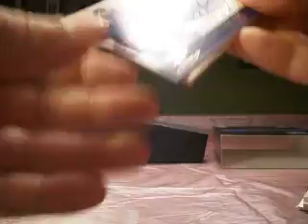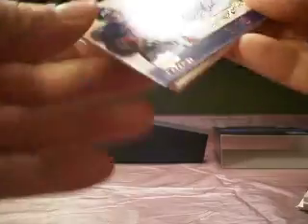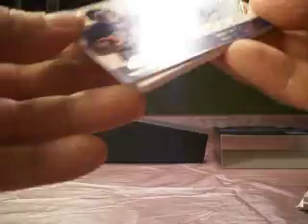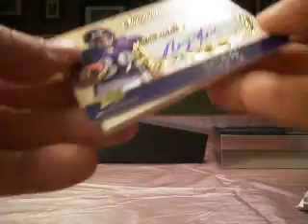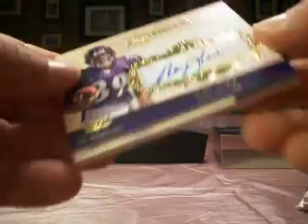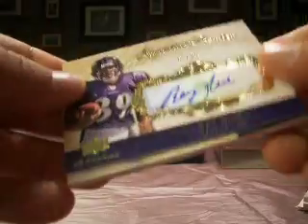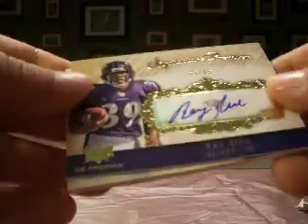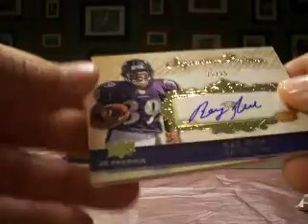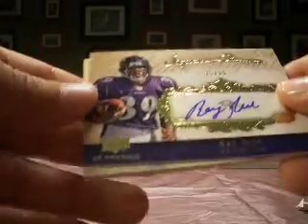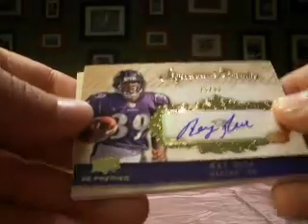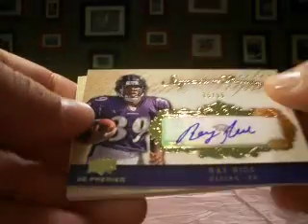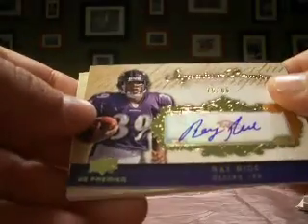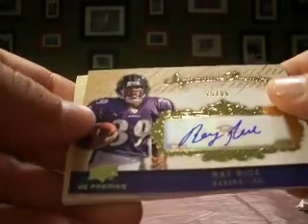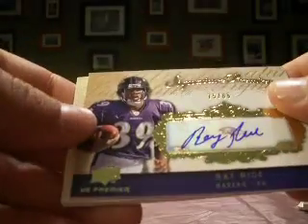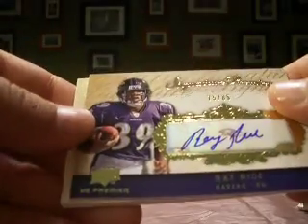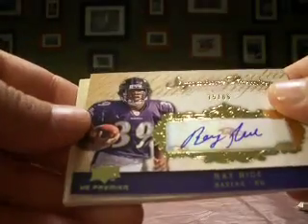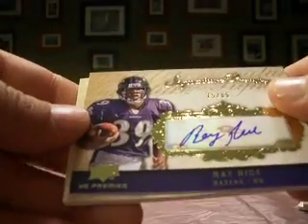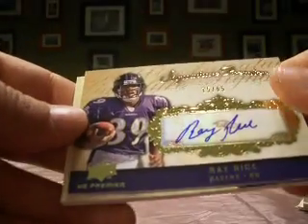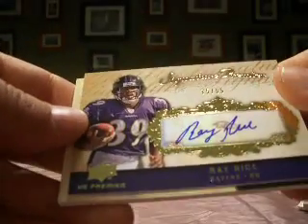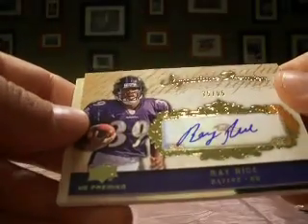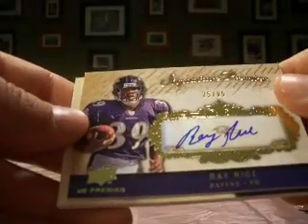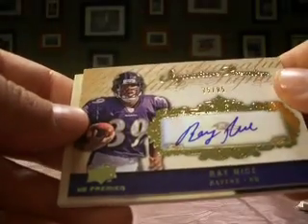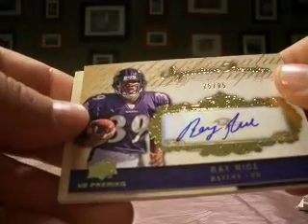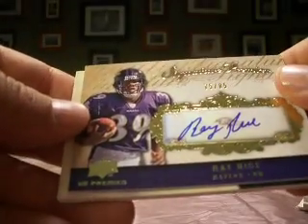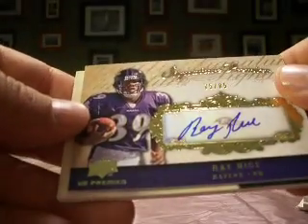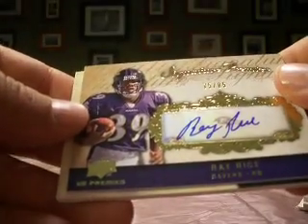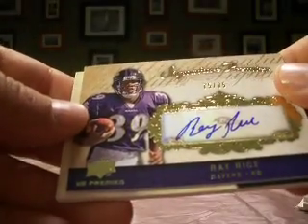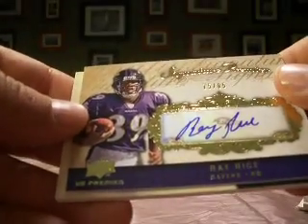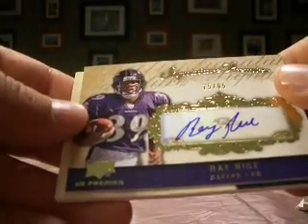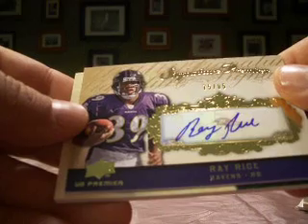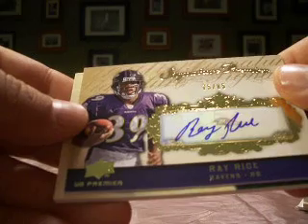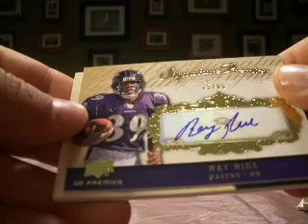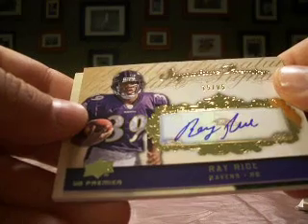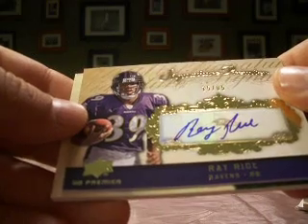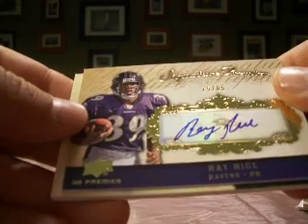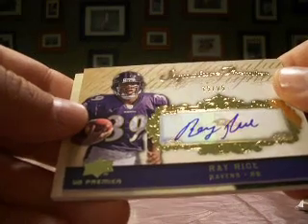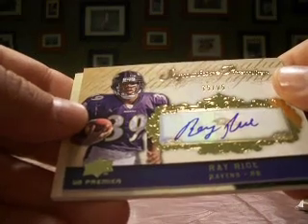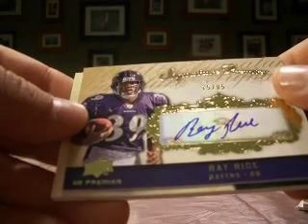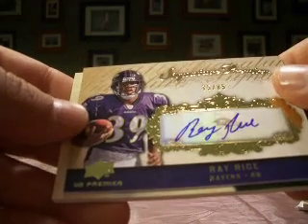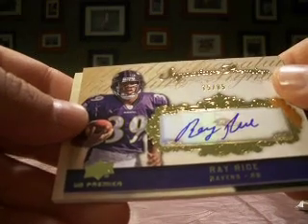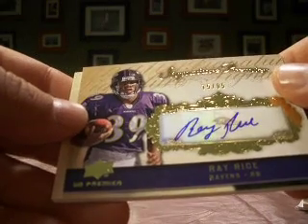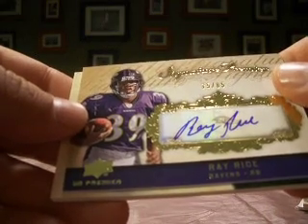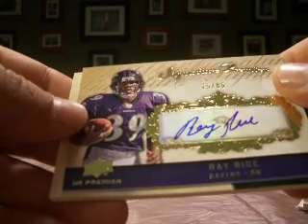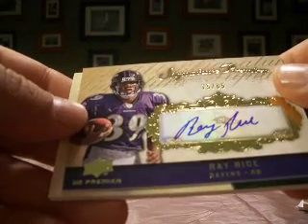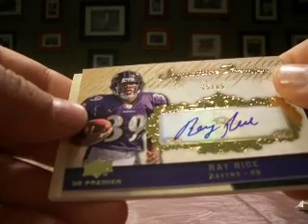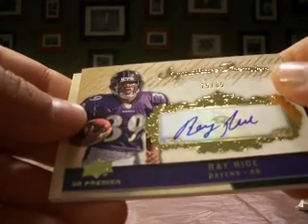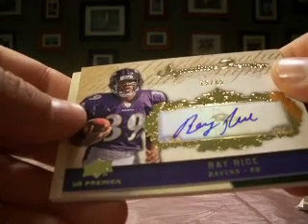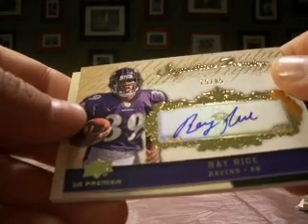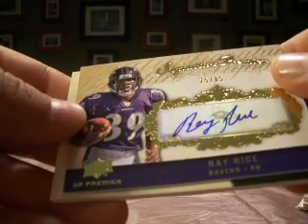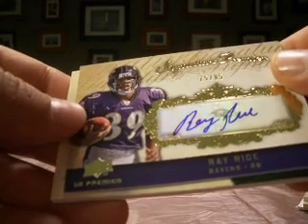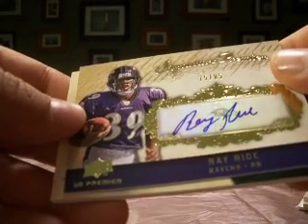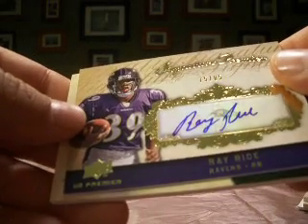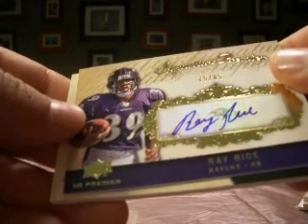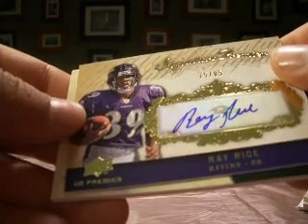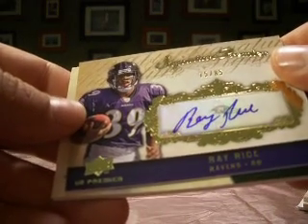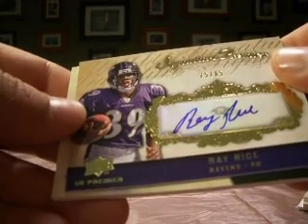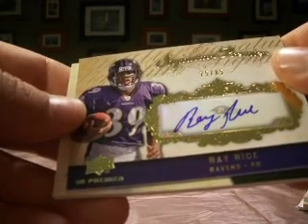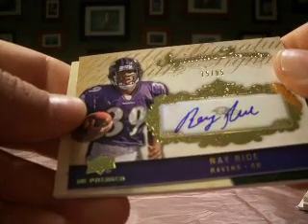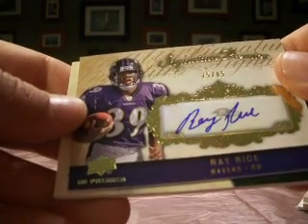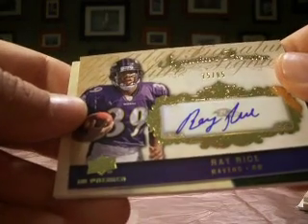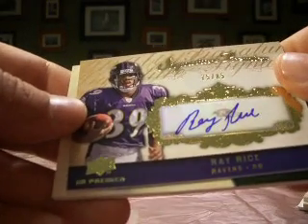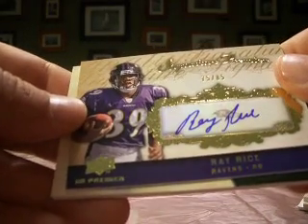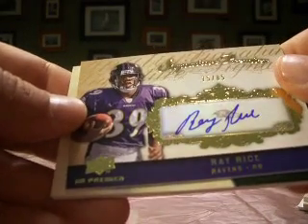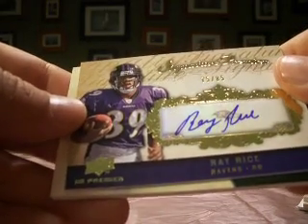And another Ray Rice — Ravens also doing pretty nicely so far. Ray Rice Auto, numbered 75 out of 85, Signature Premier.